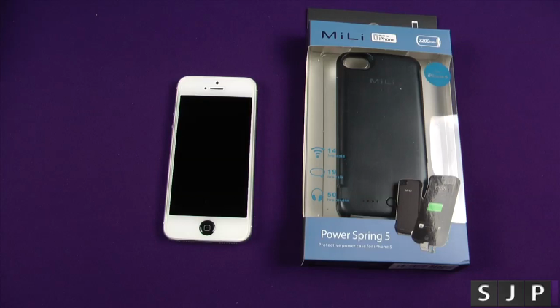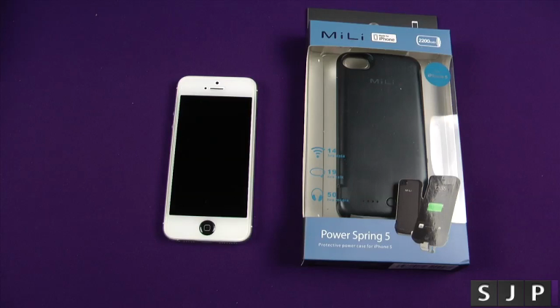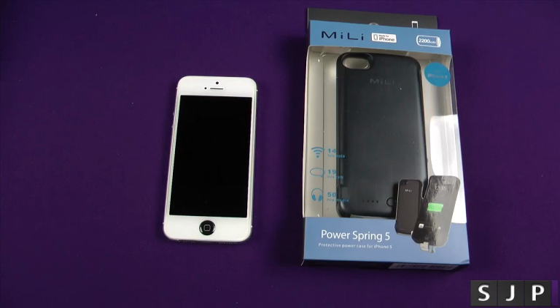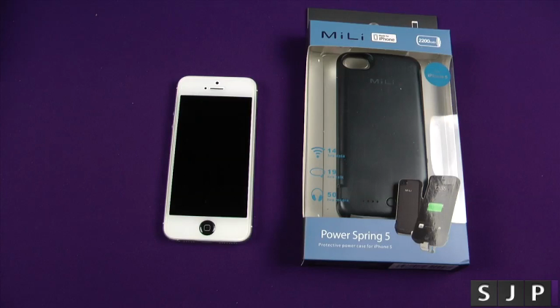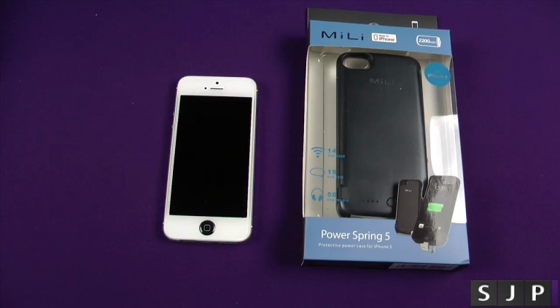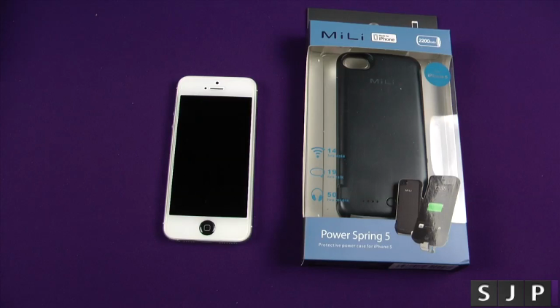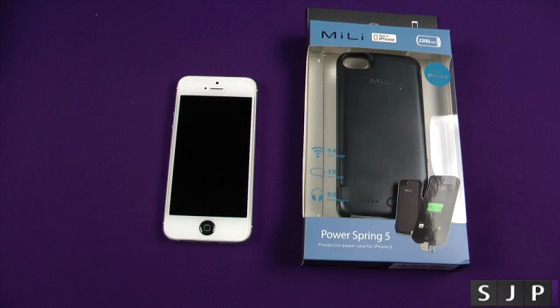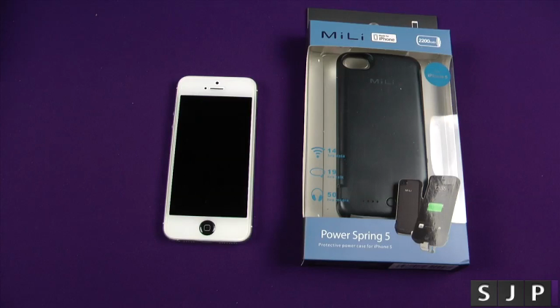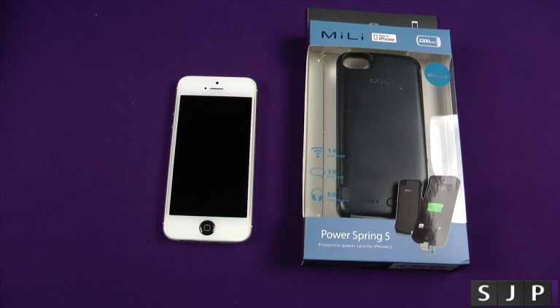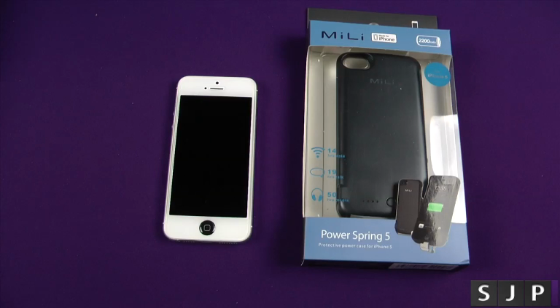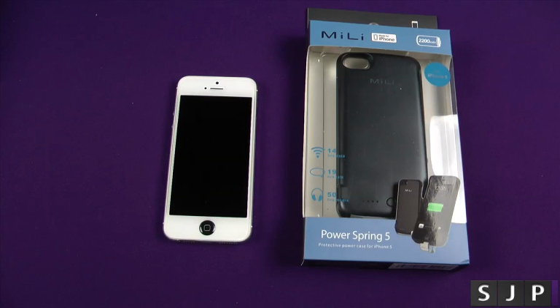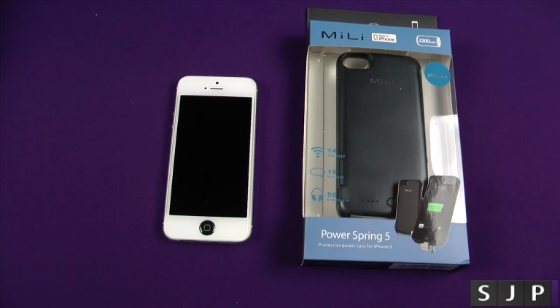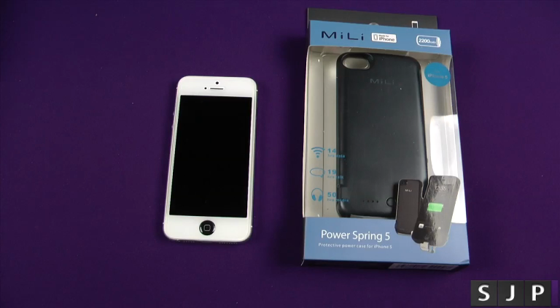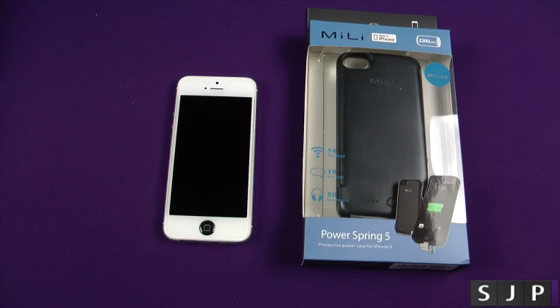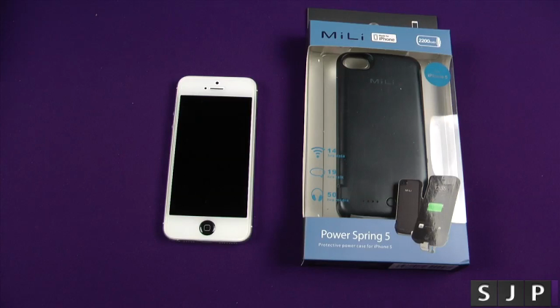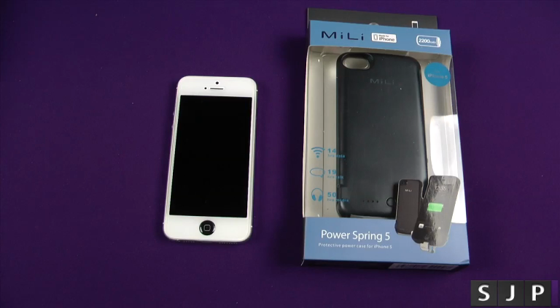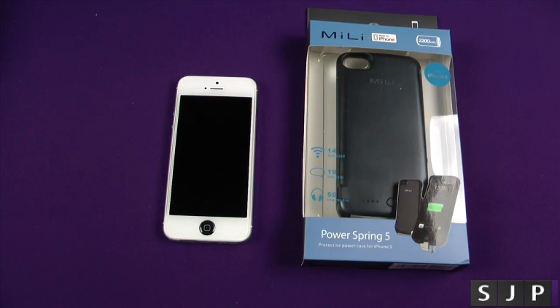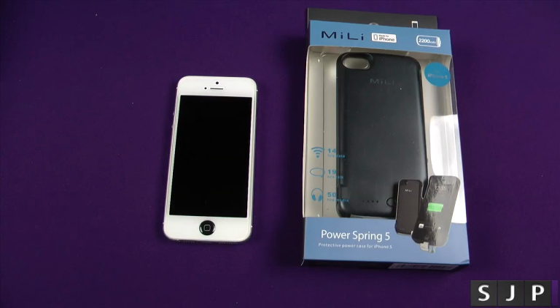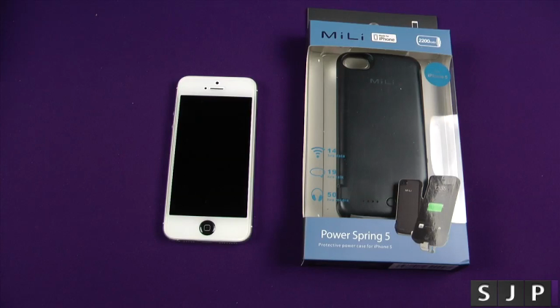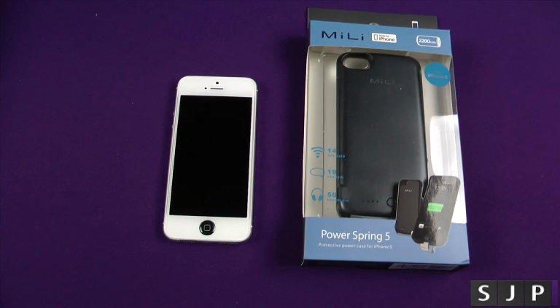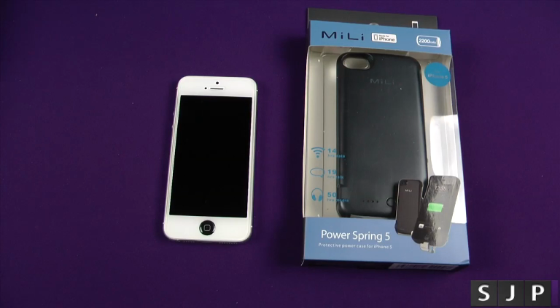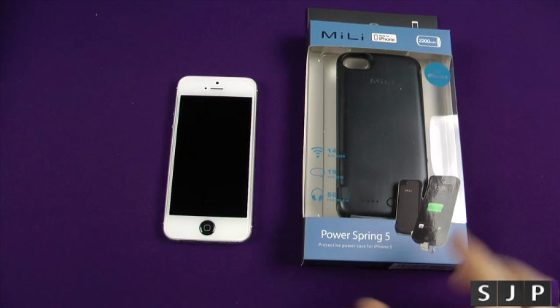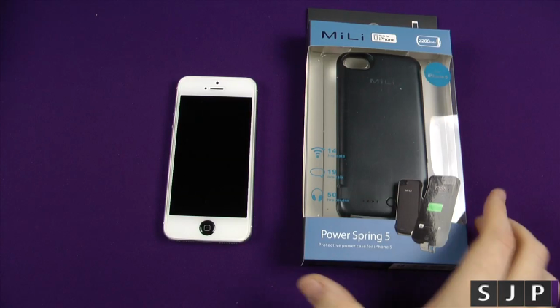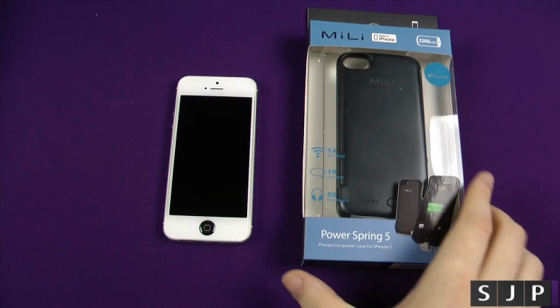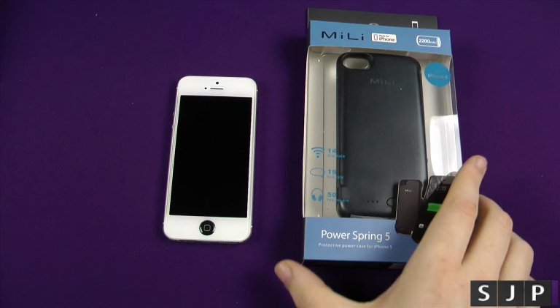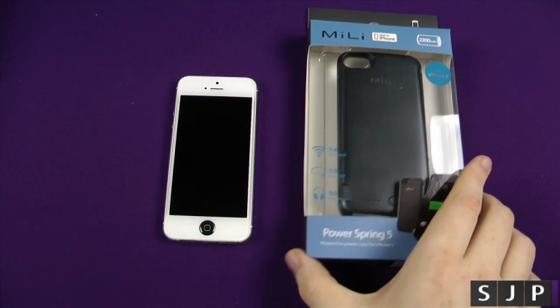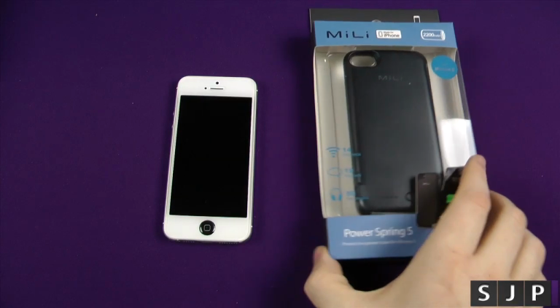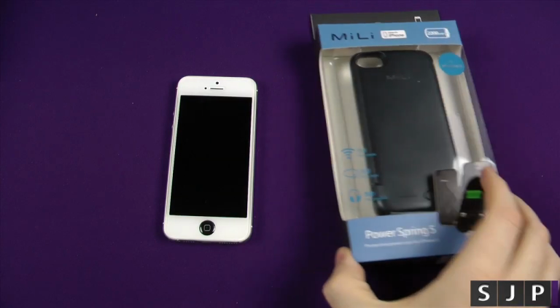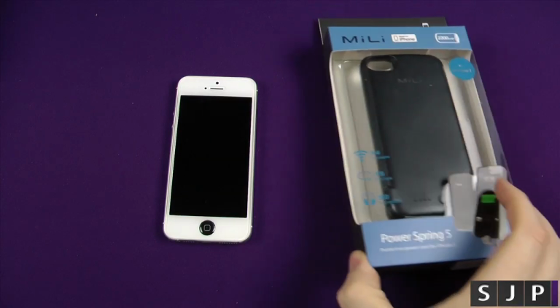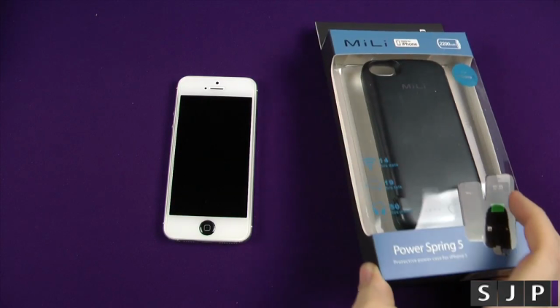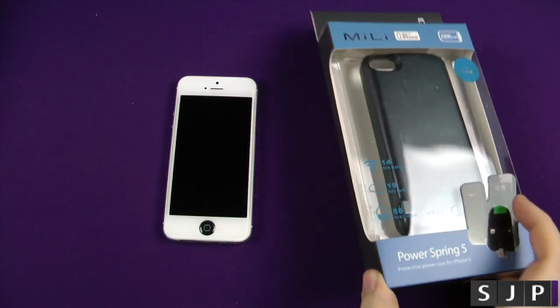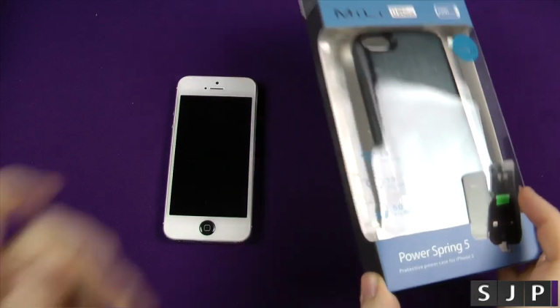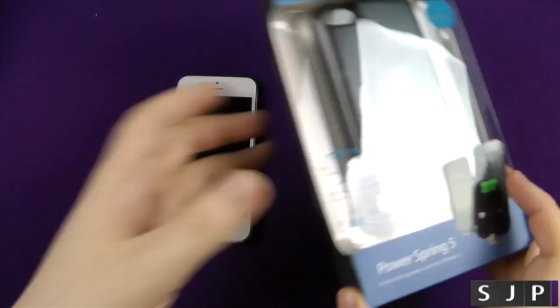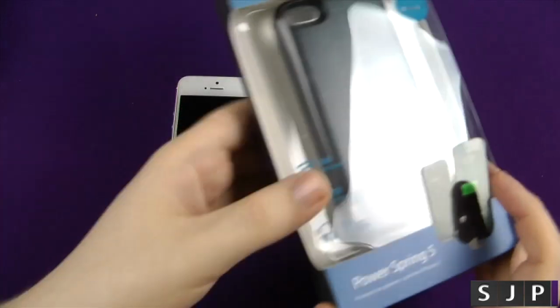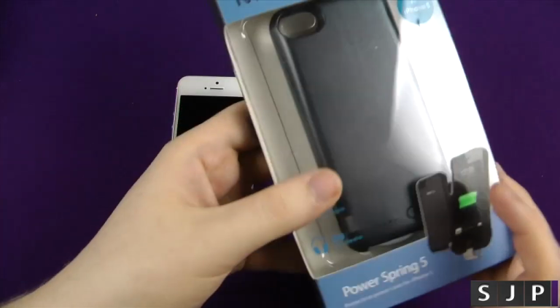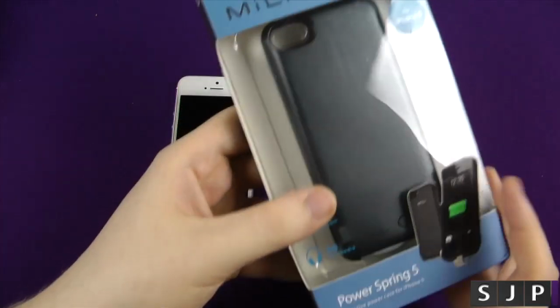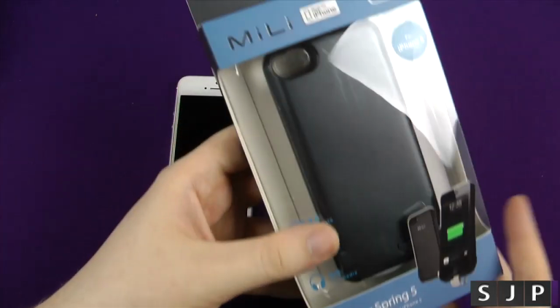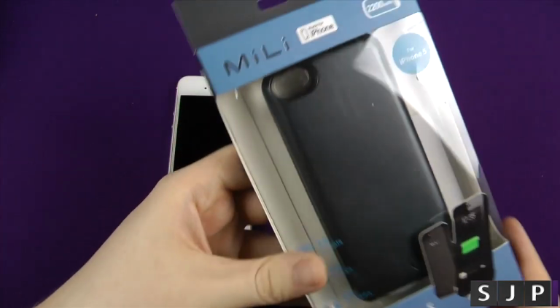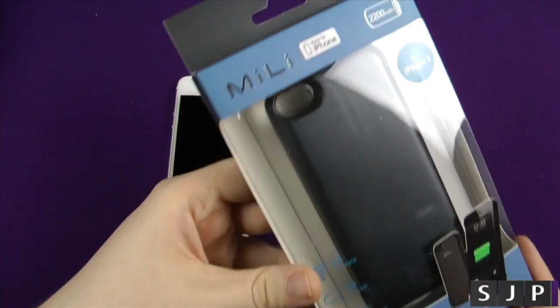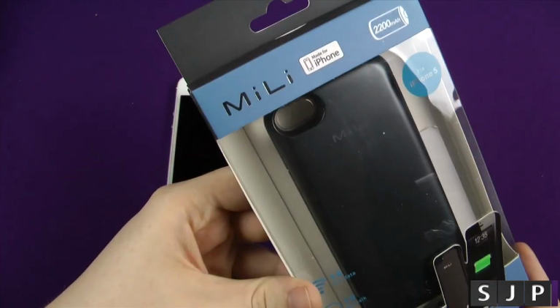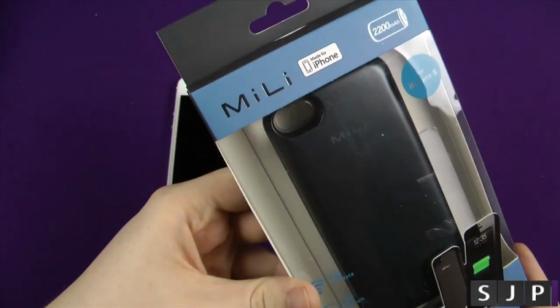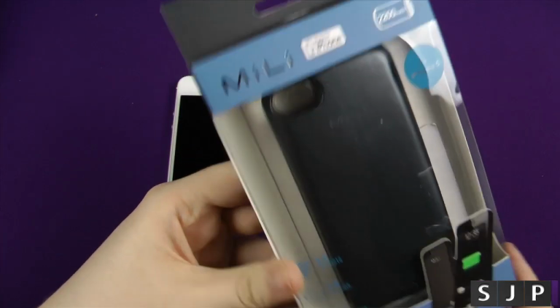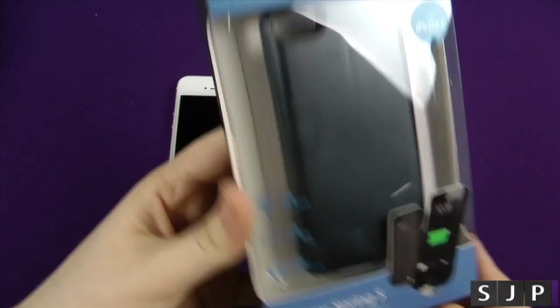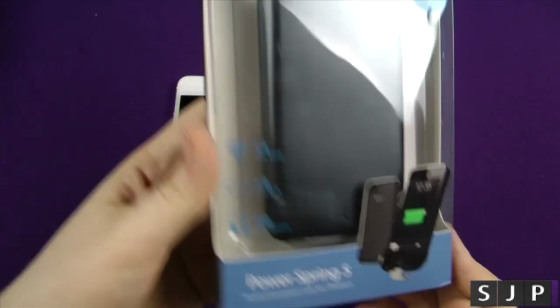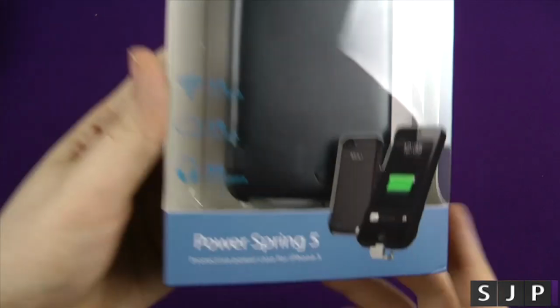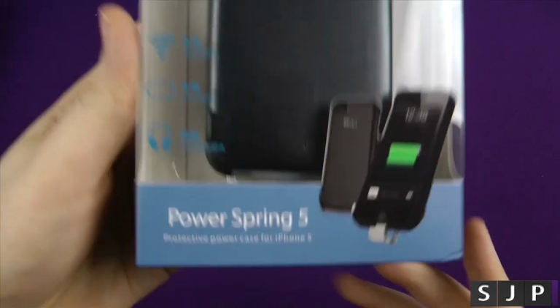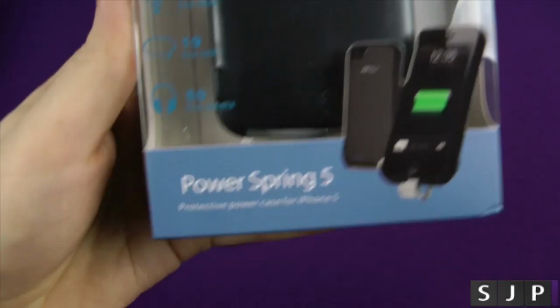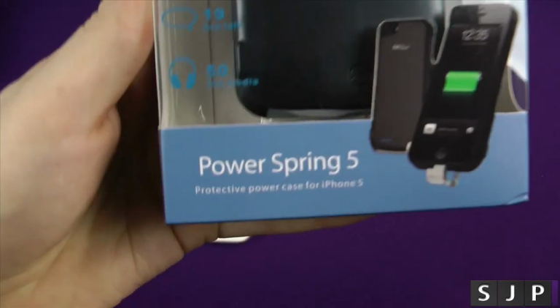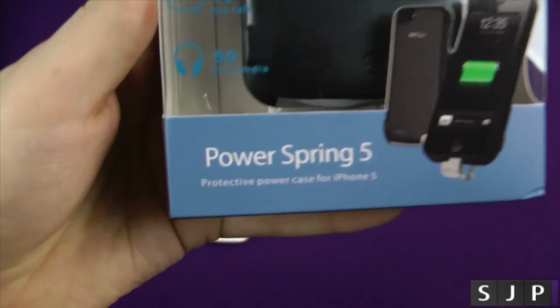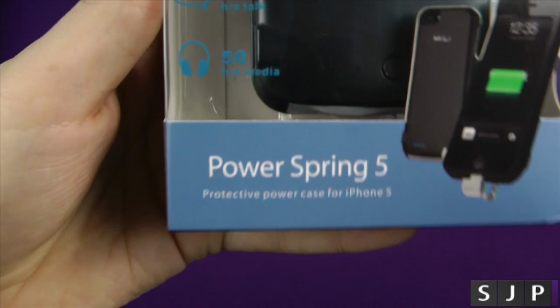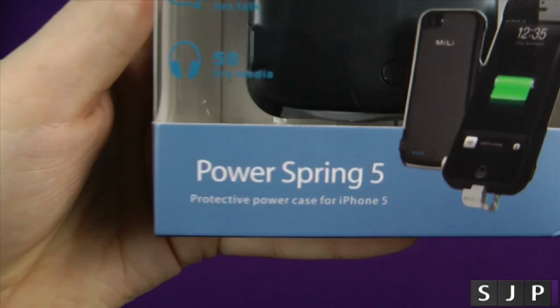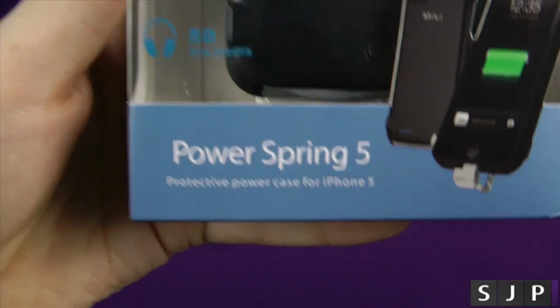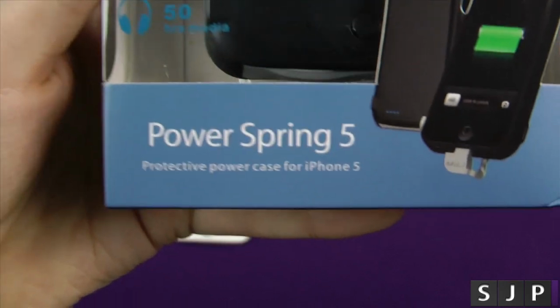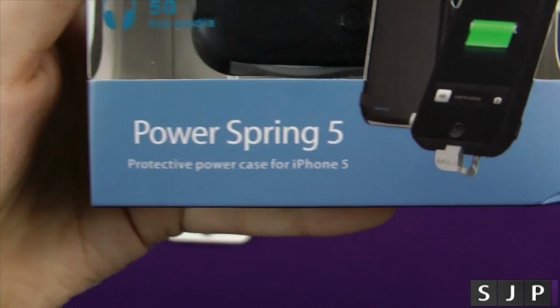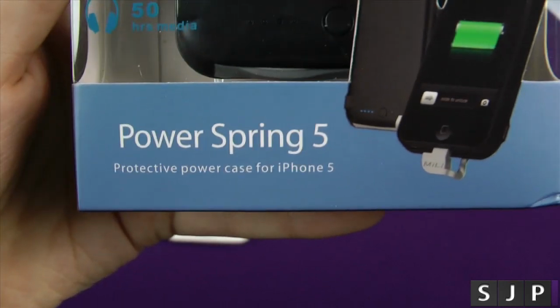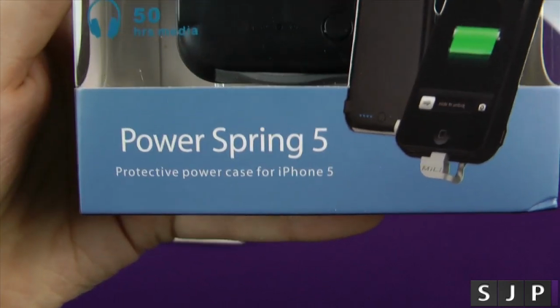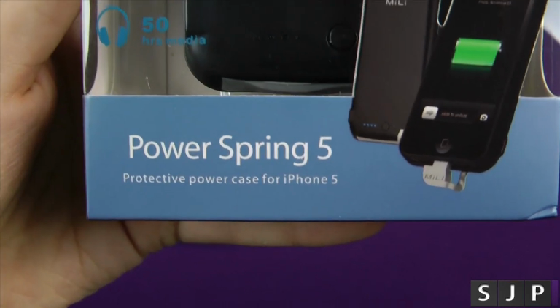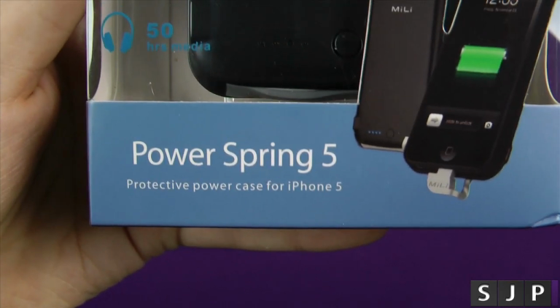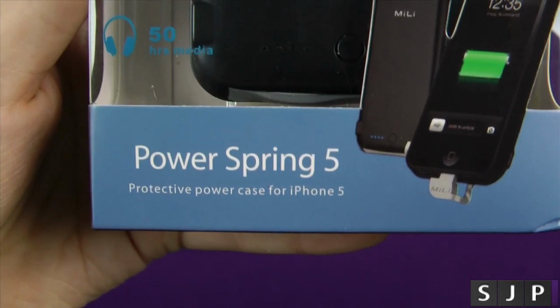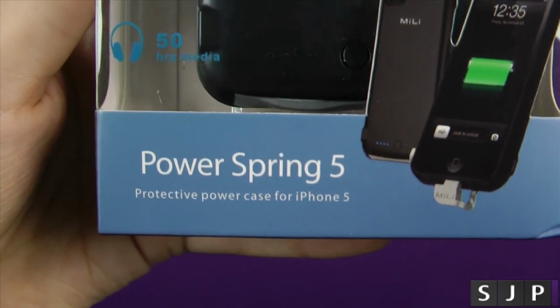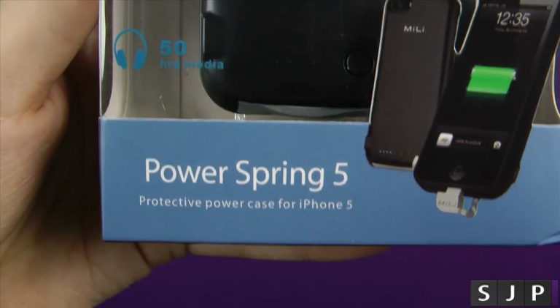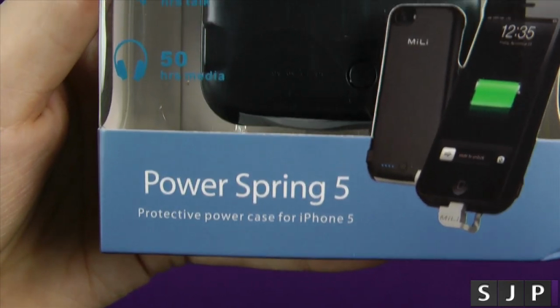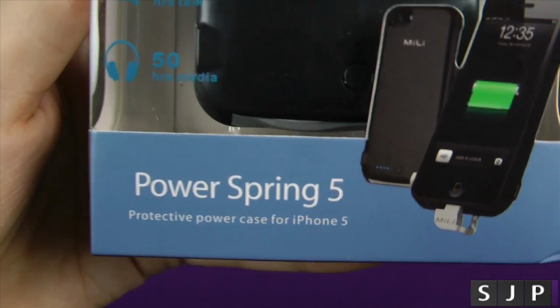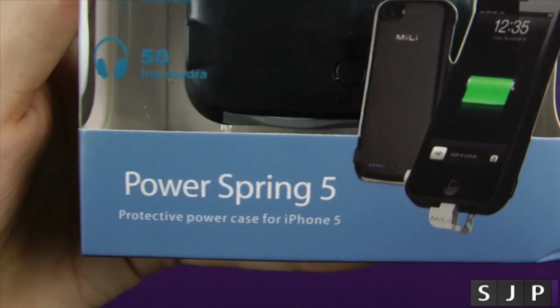Hey everybody, Sam back once again. Today we're looking to review this from Millie and it is the PowerSpring 5.